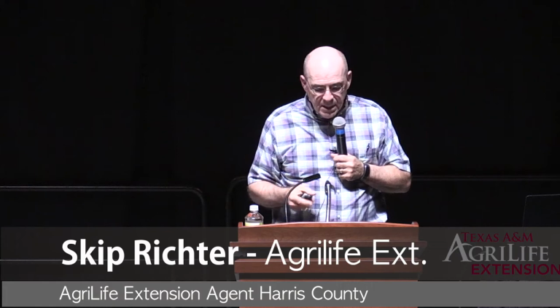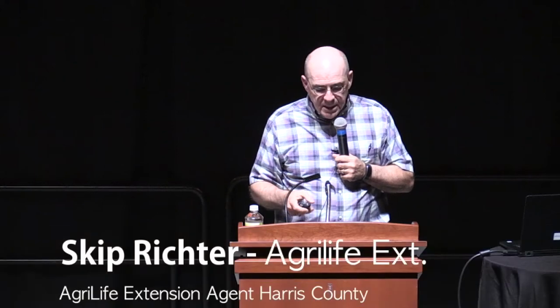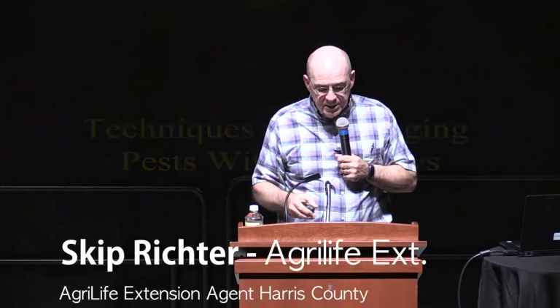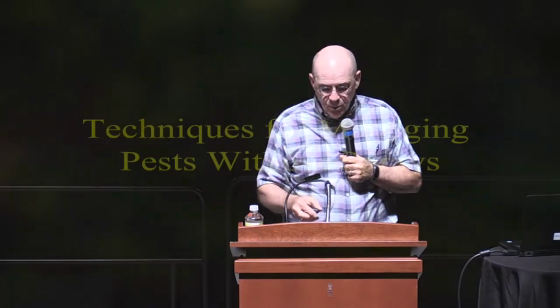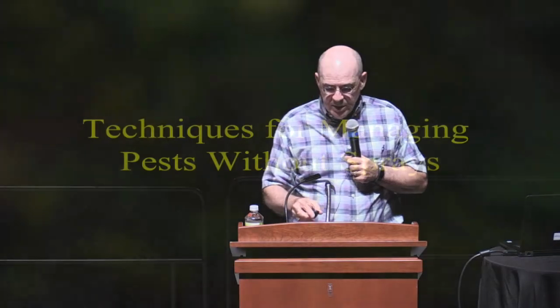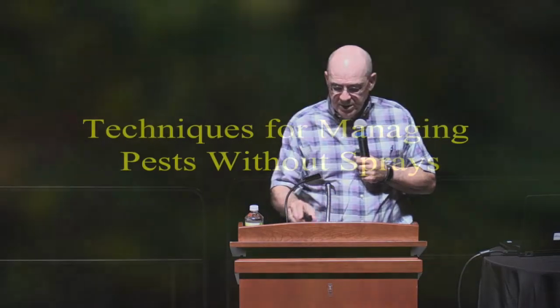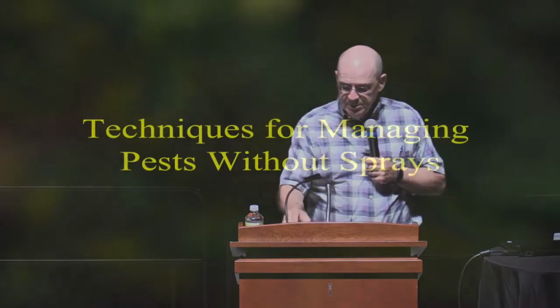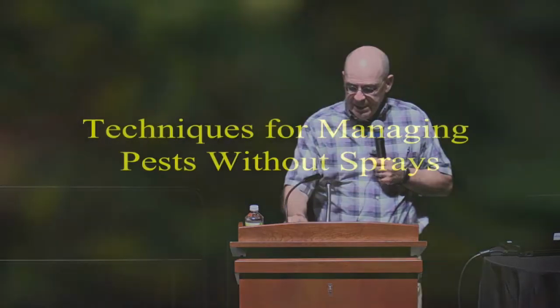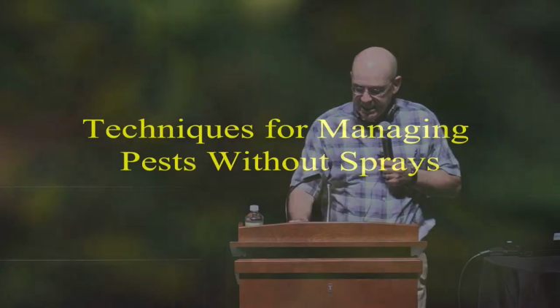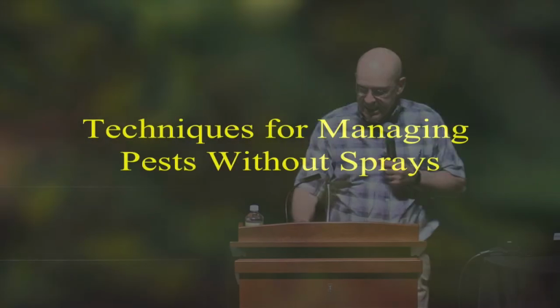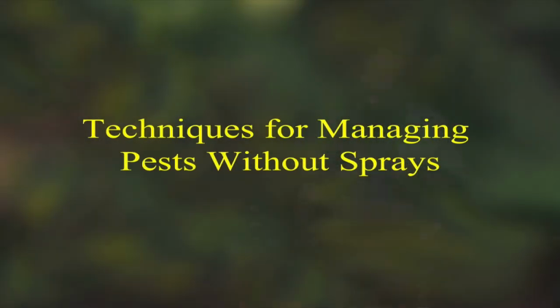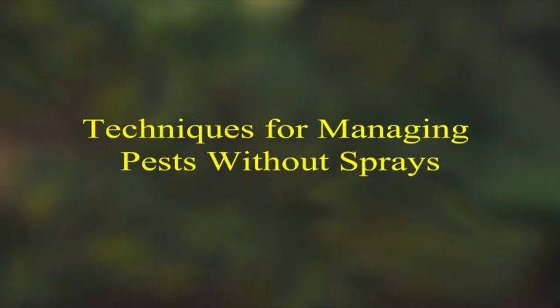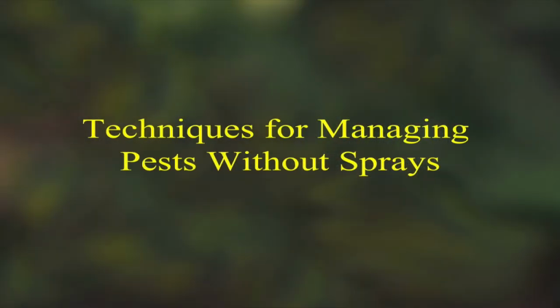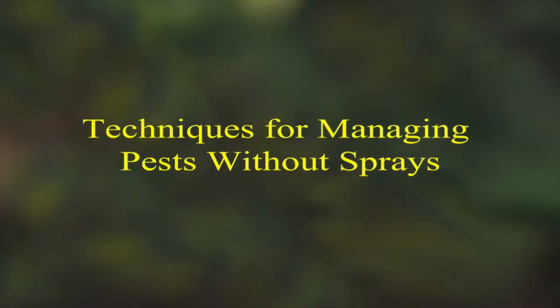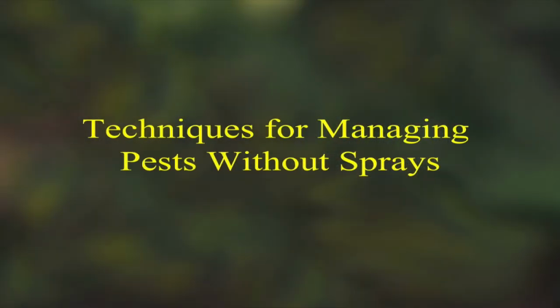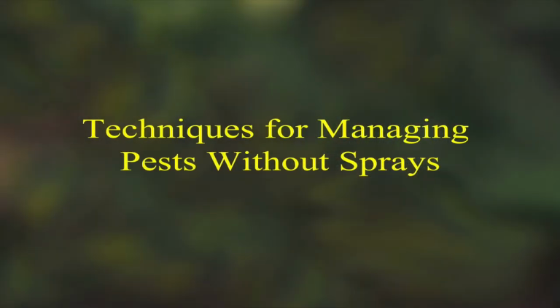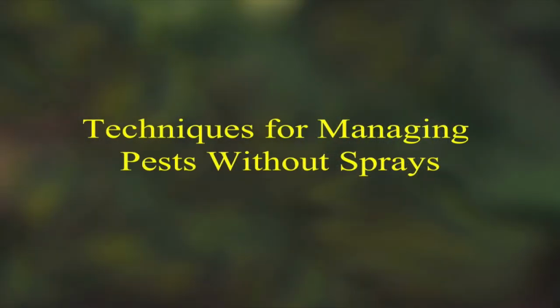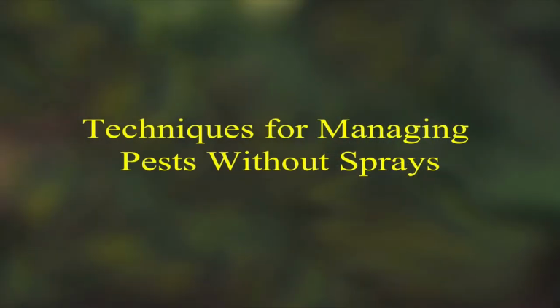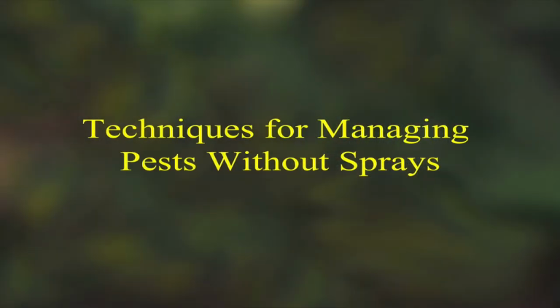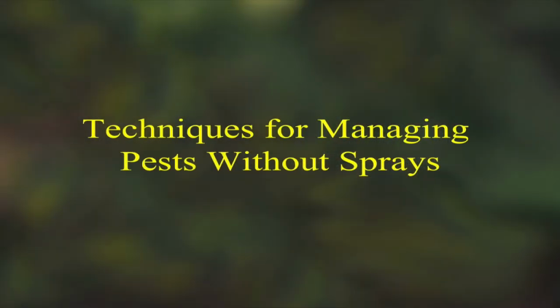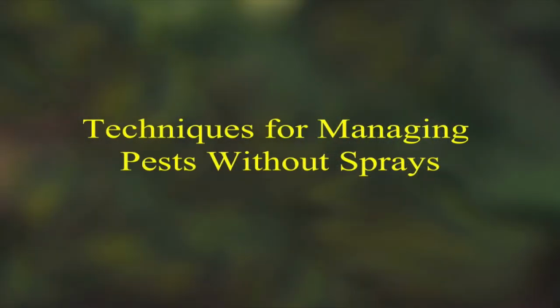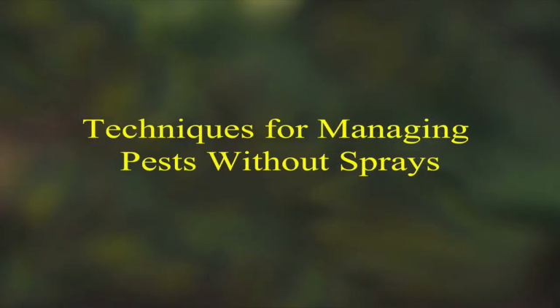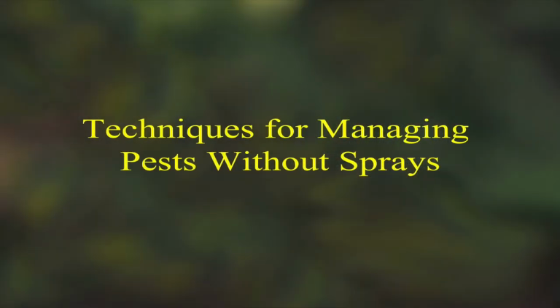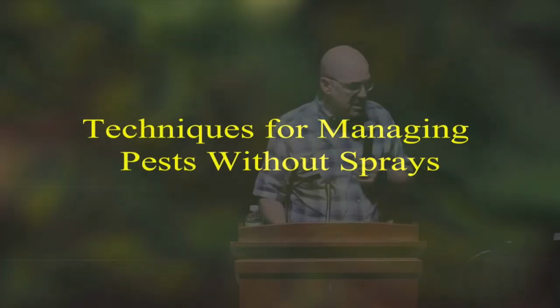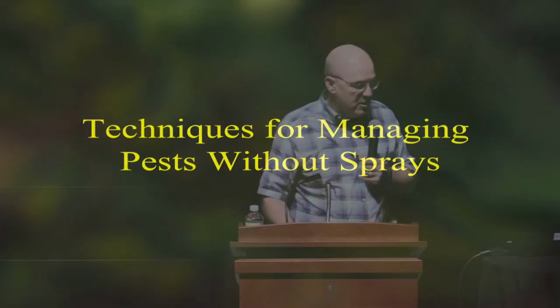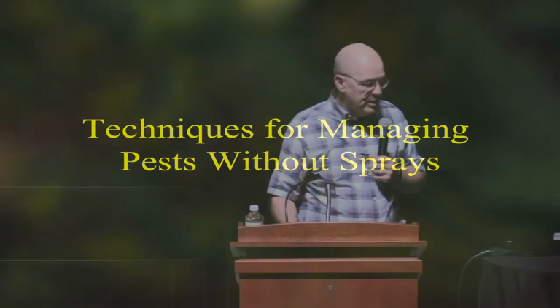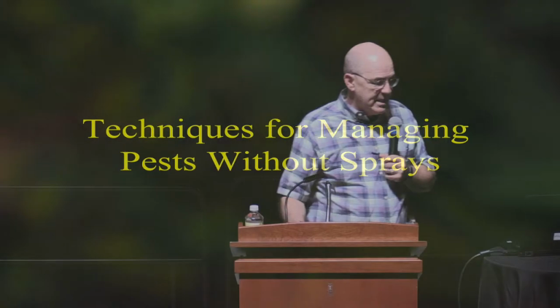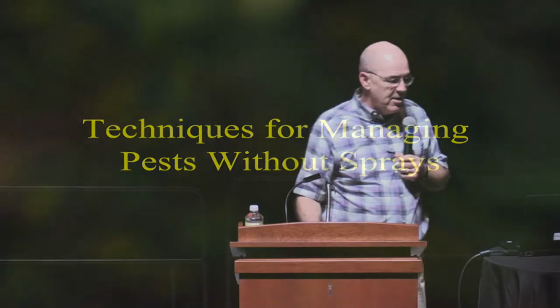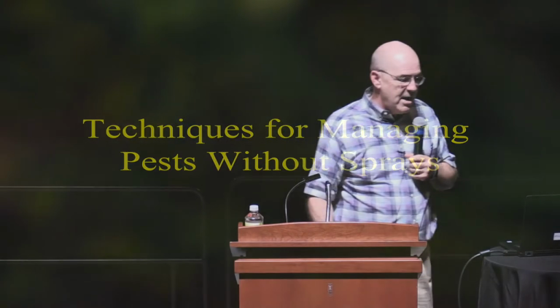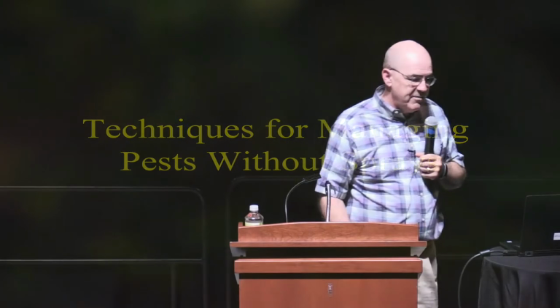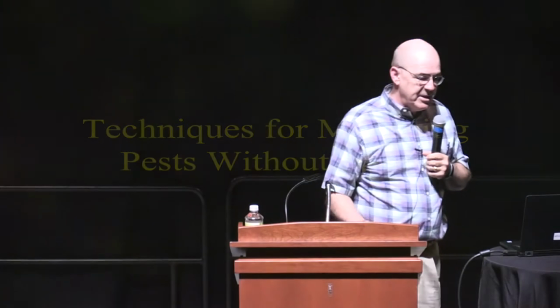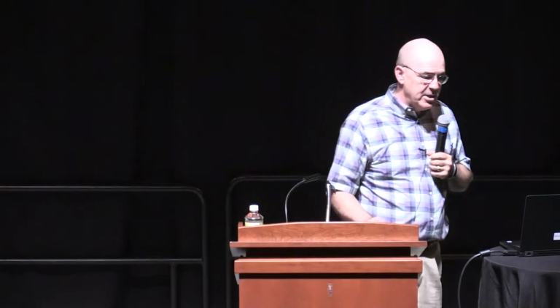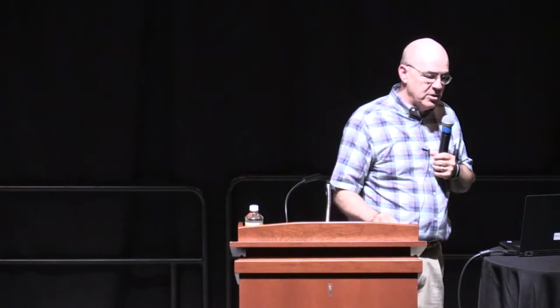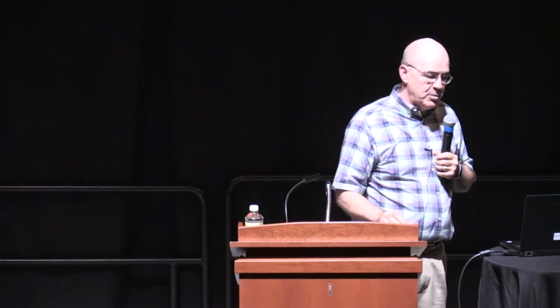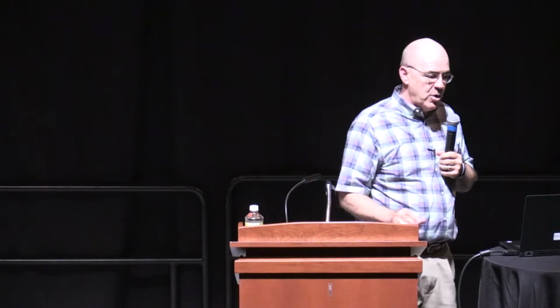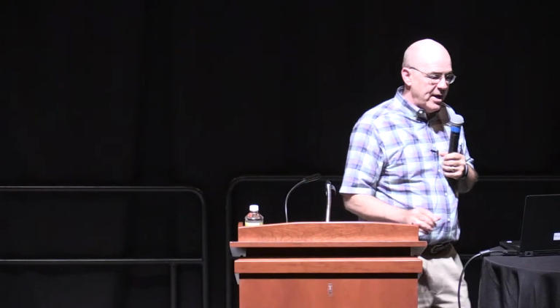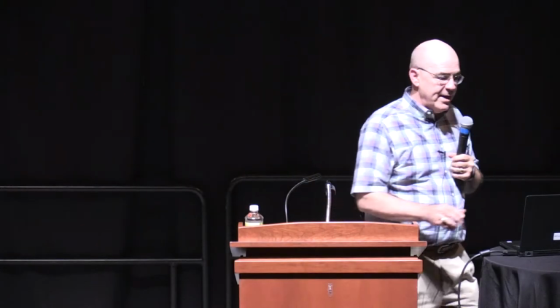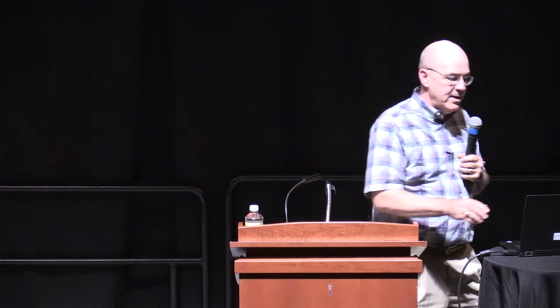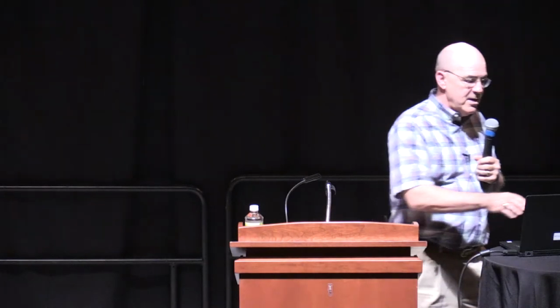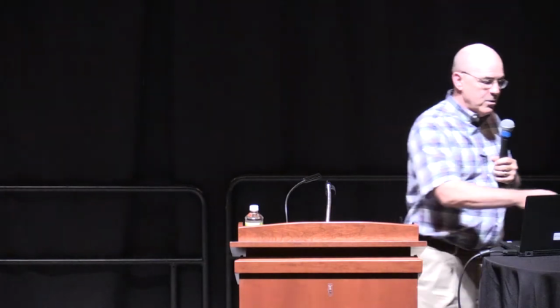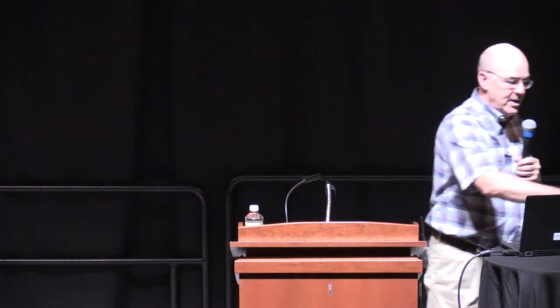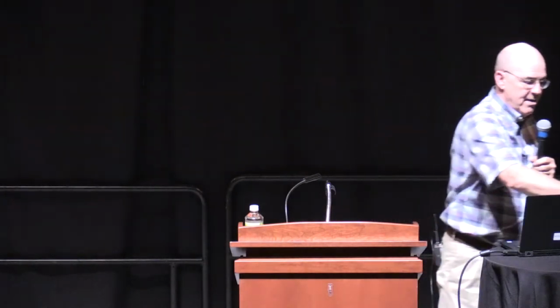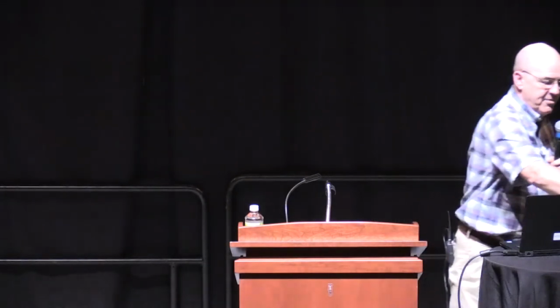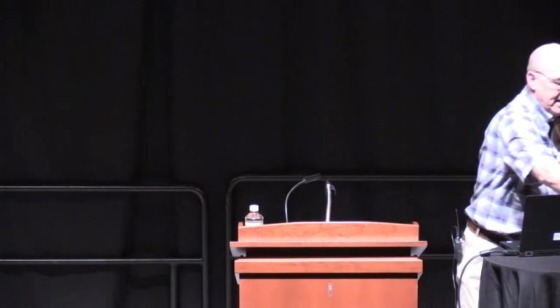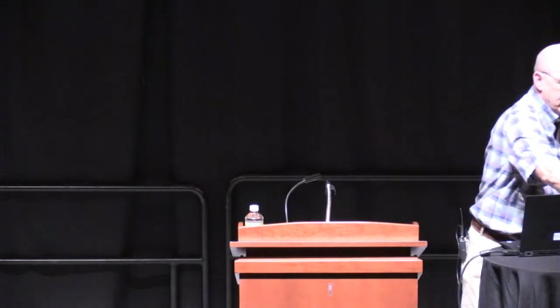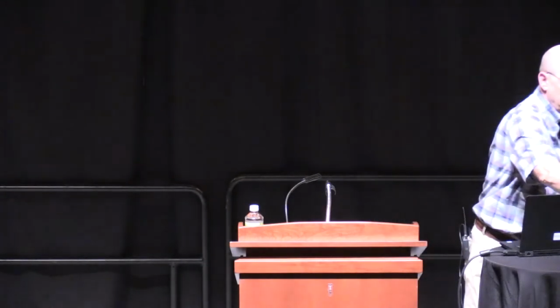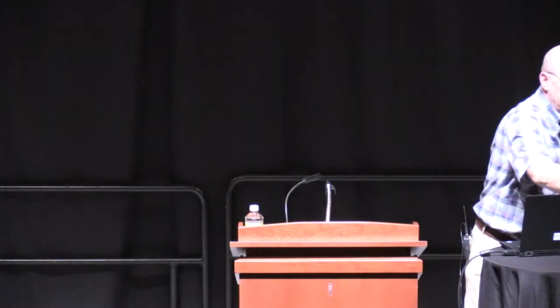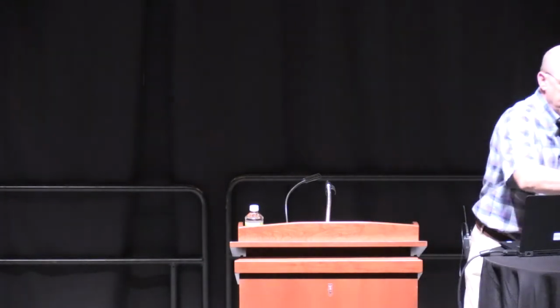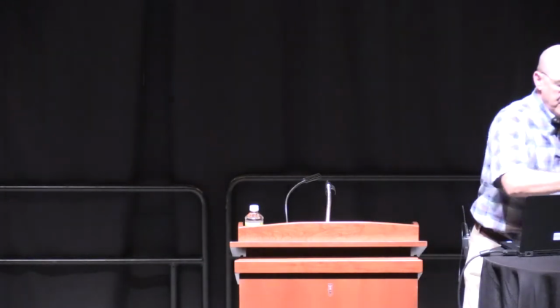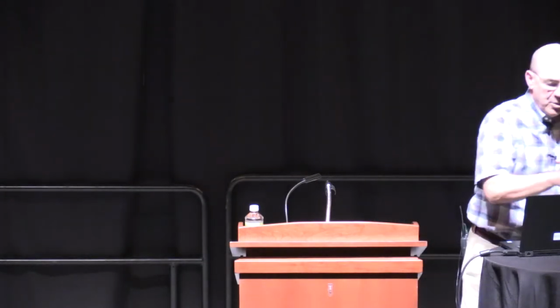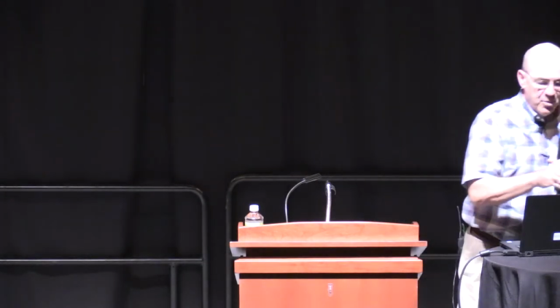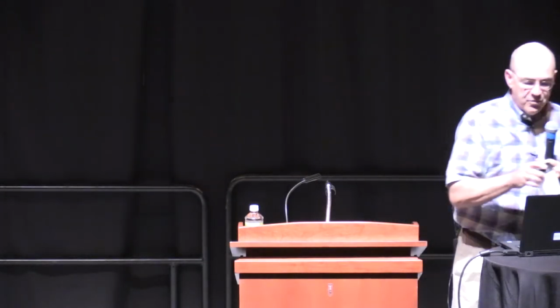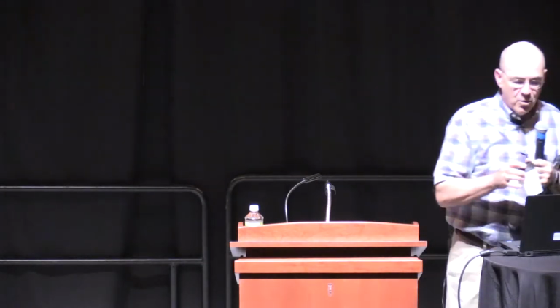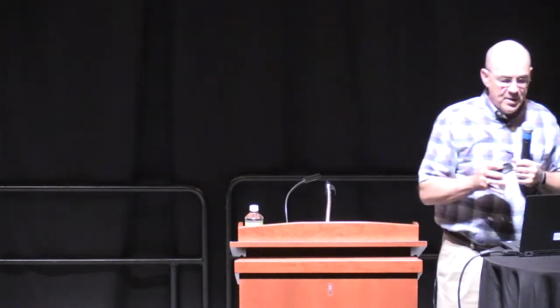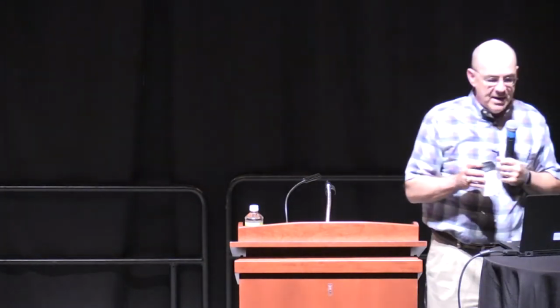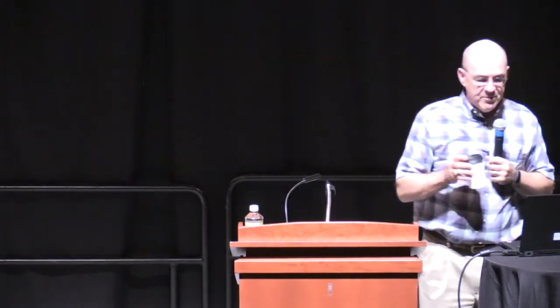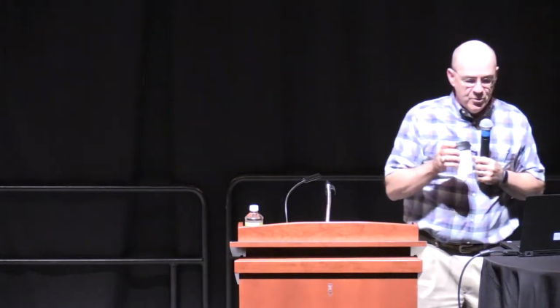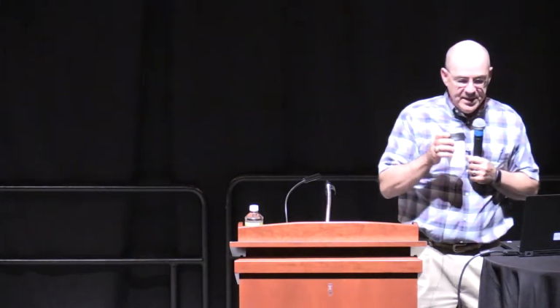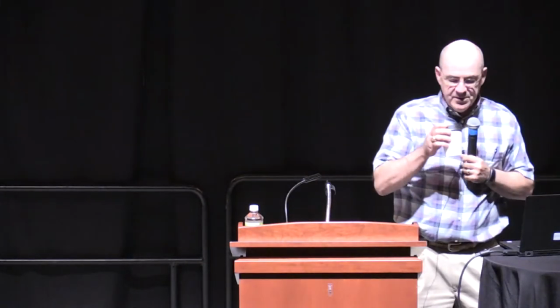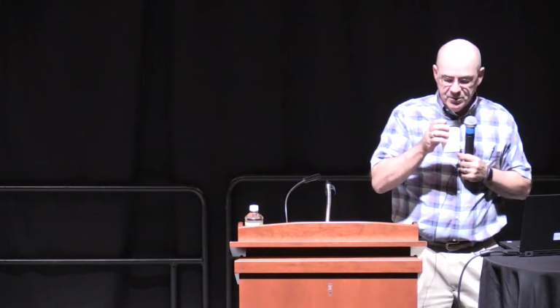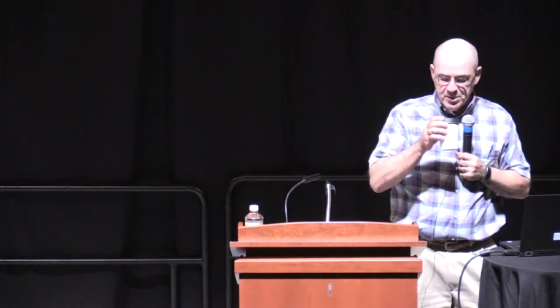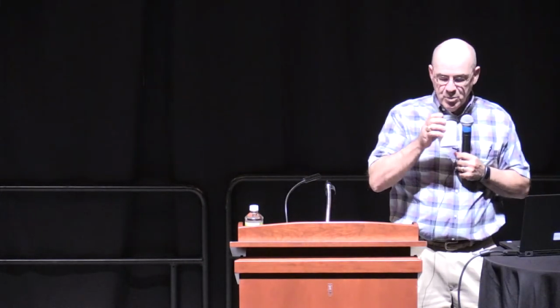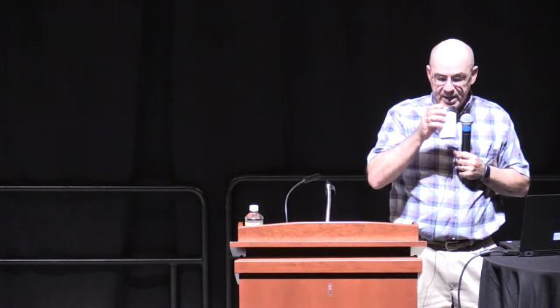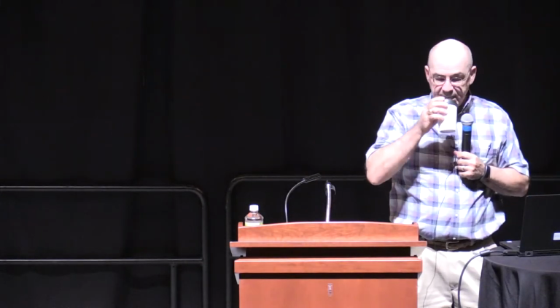What are some techniques for managing pests without having to spray? There are things we can do before we have to reach for spraying.